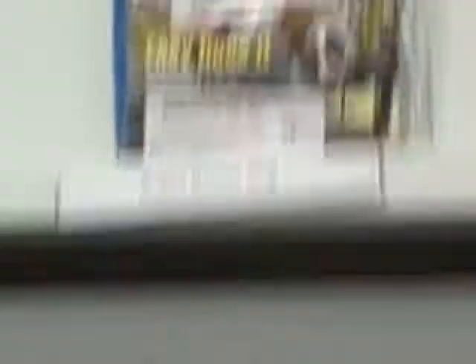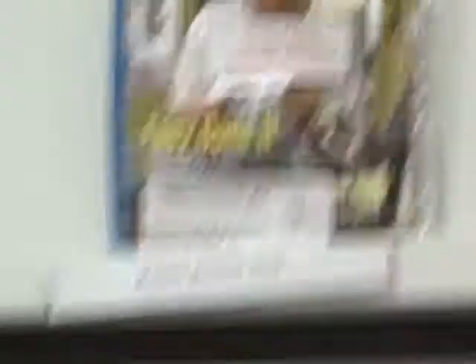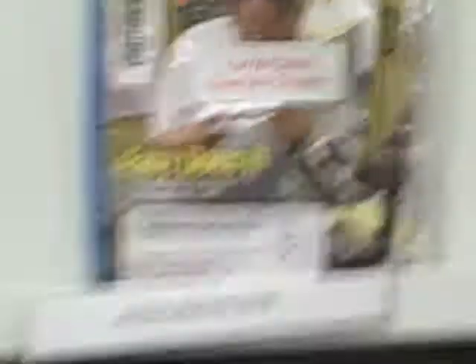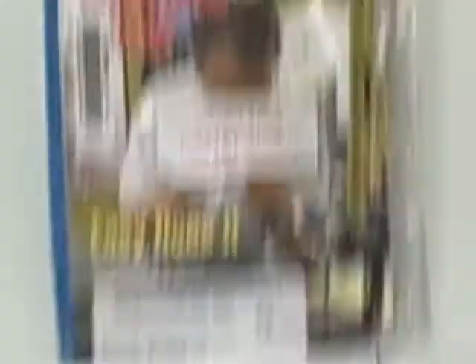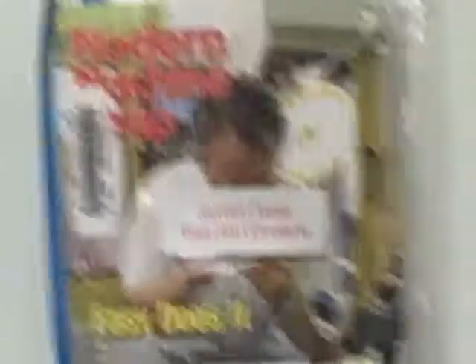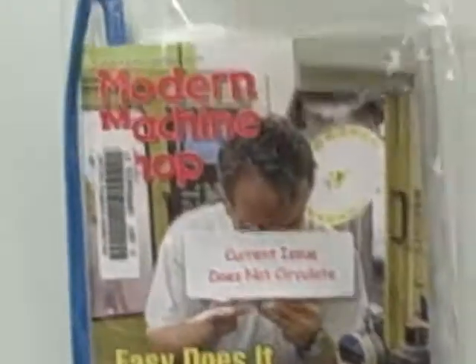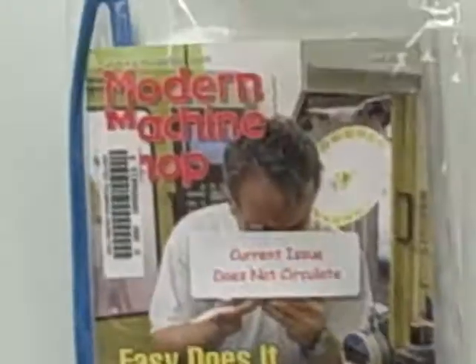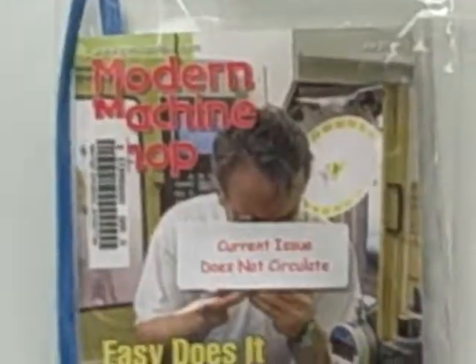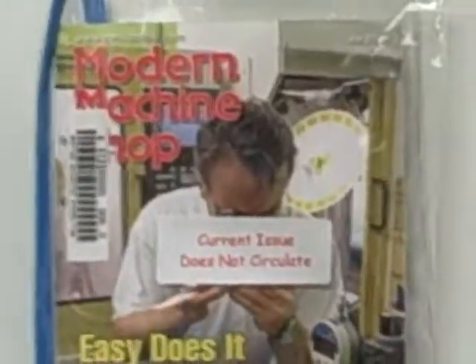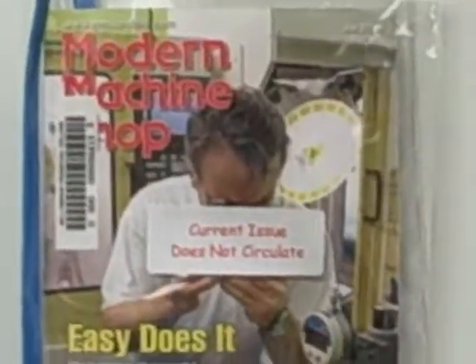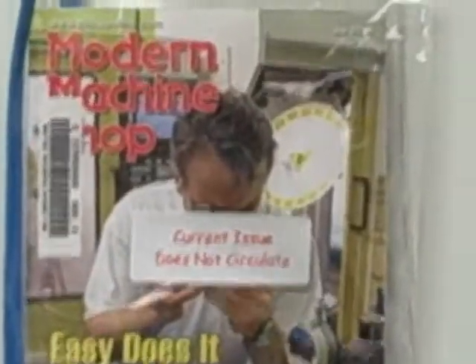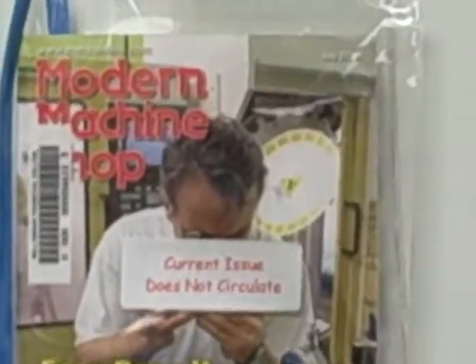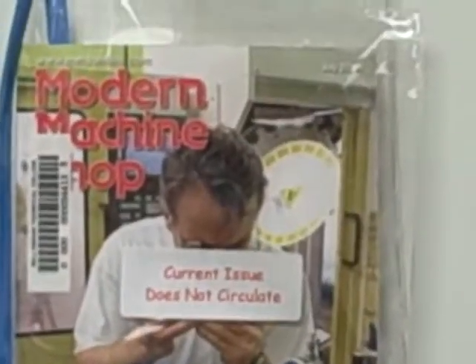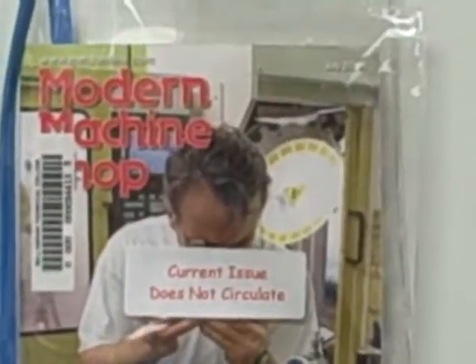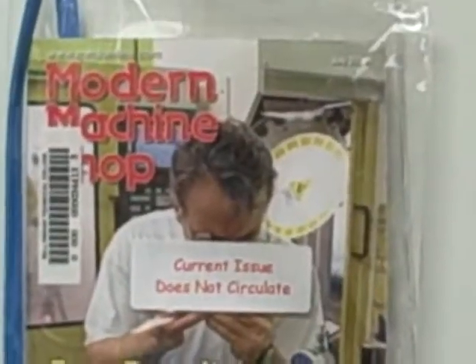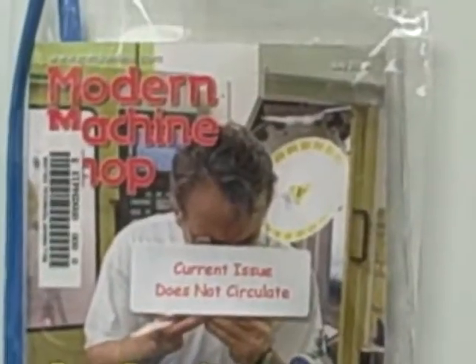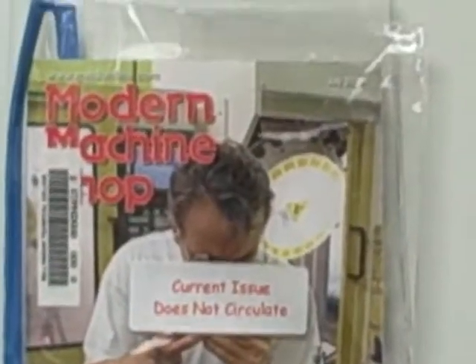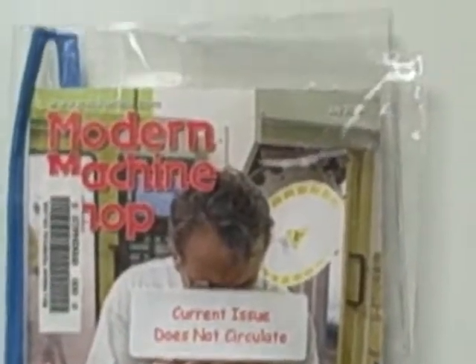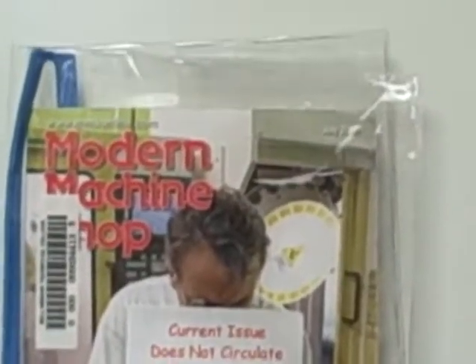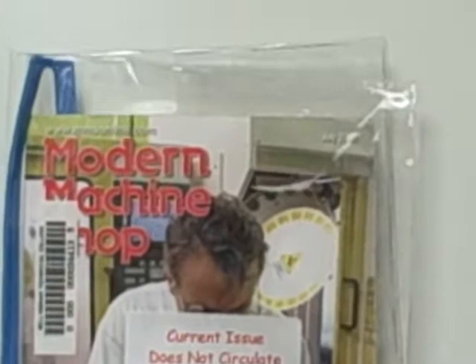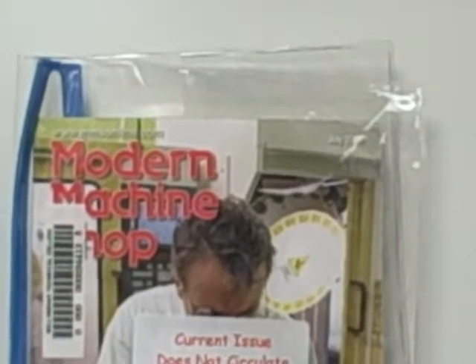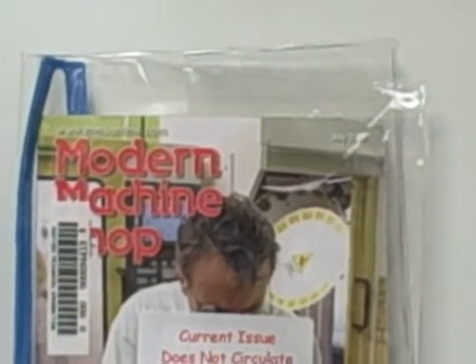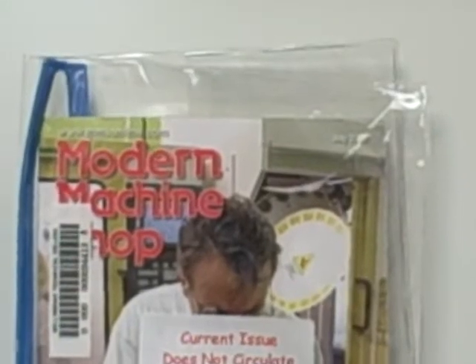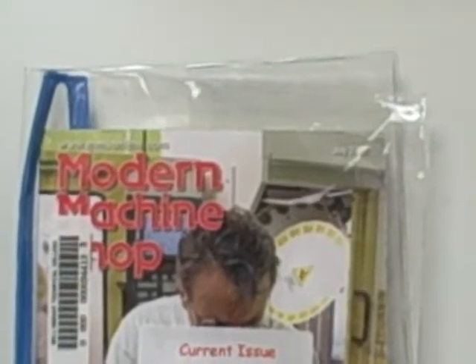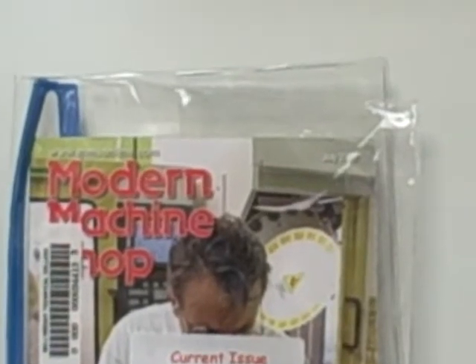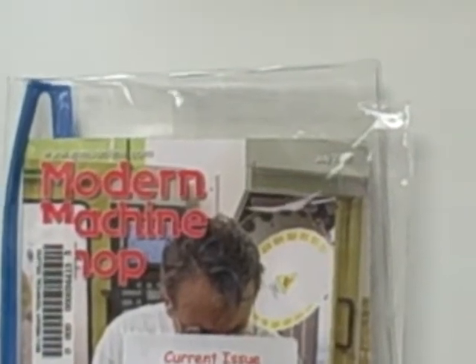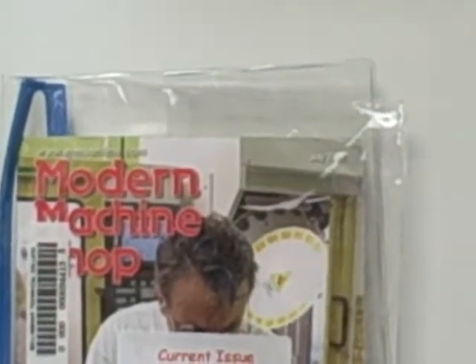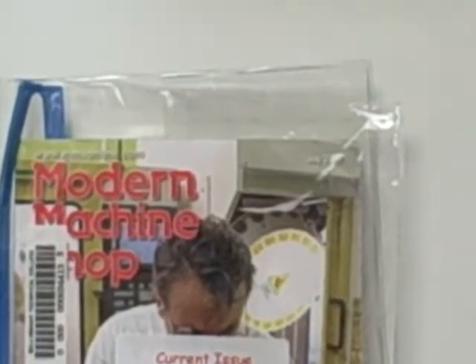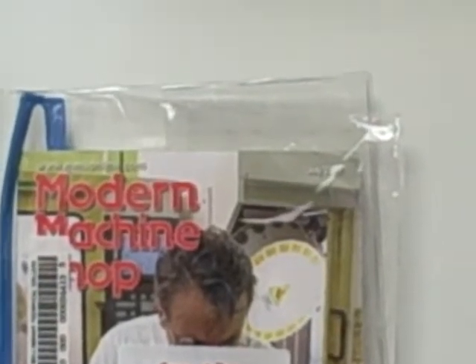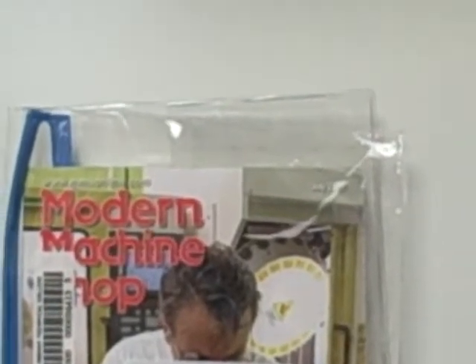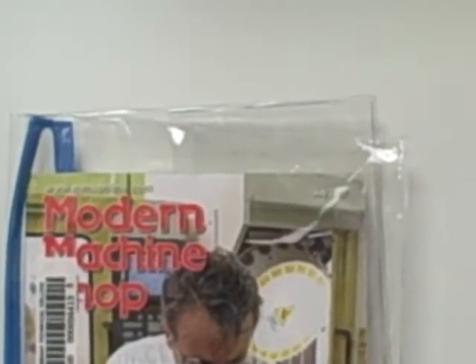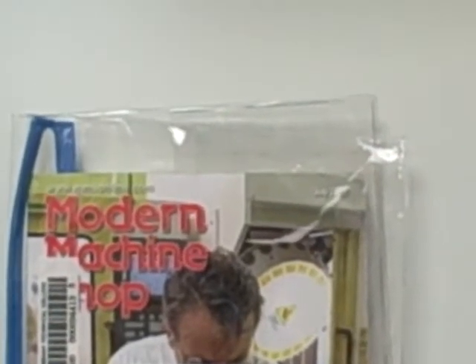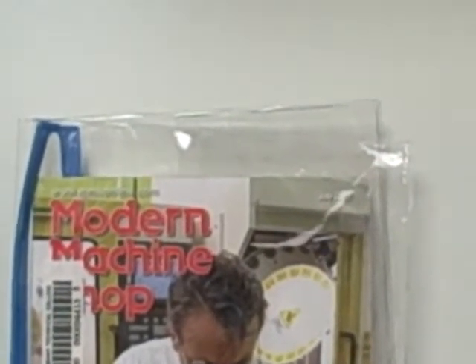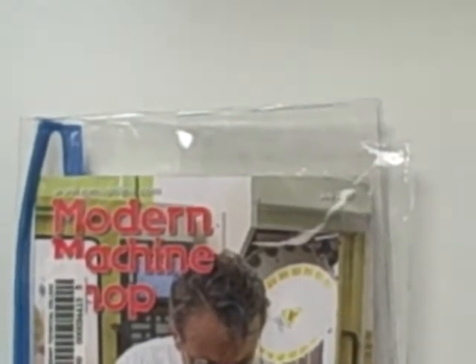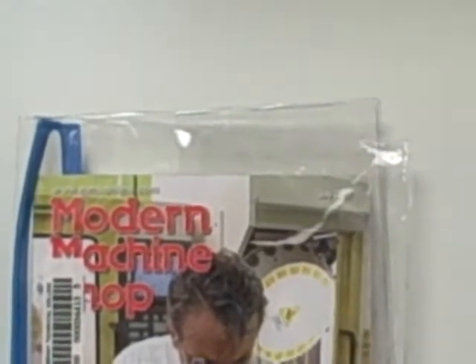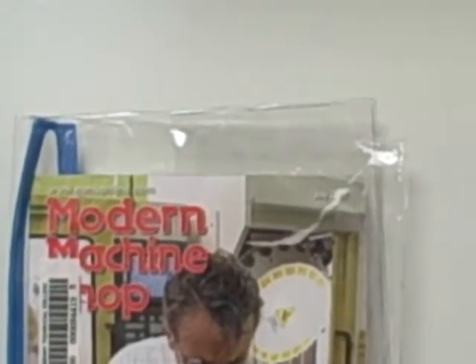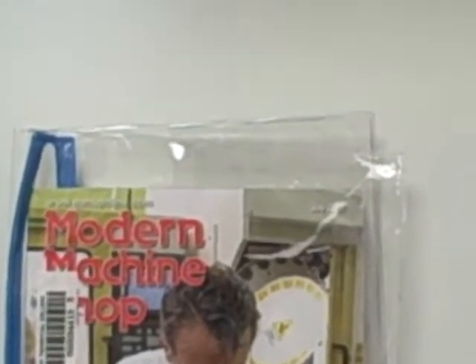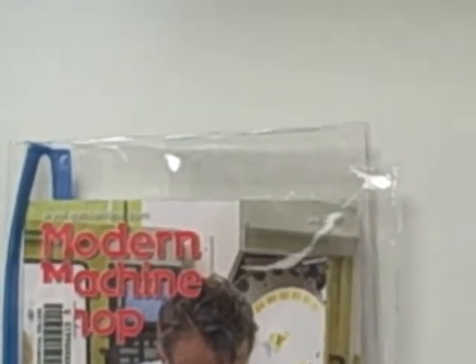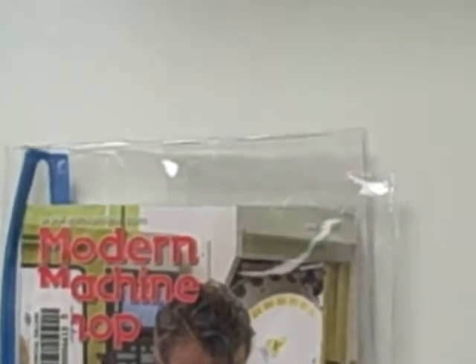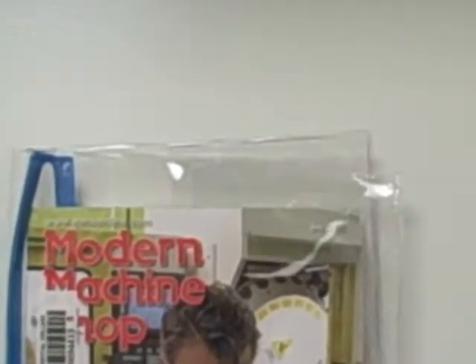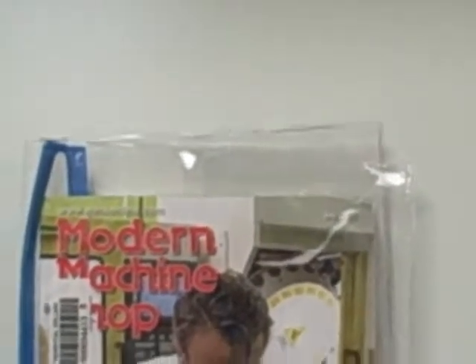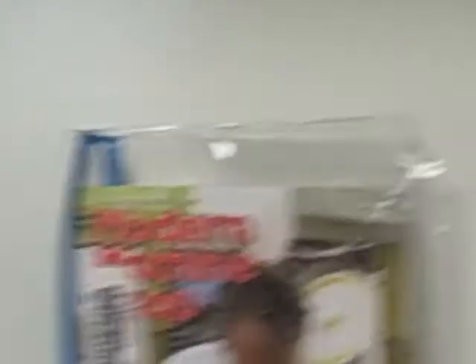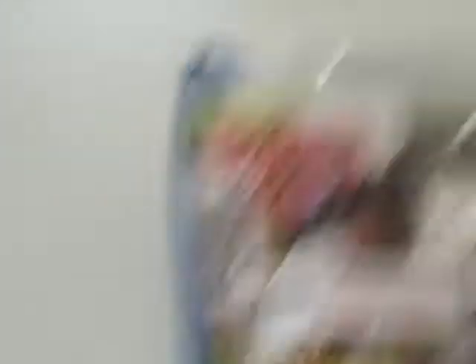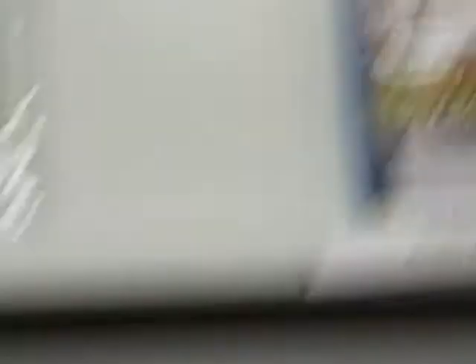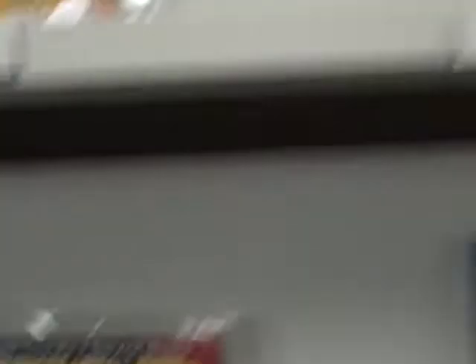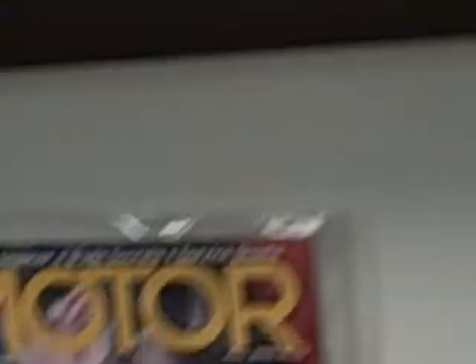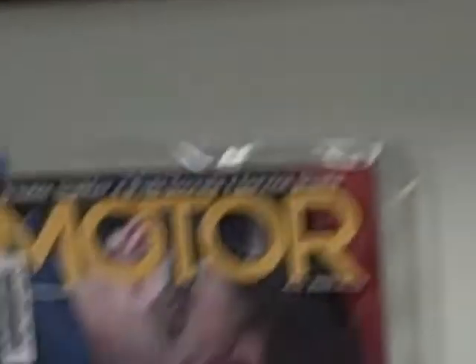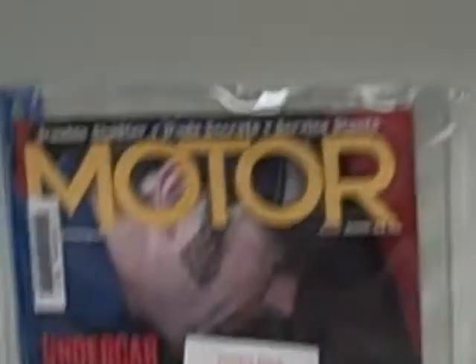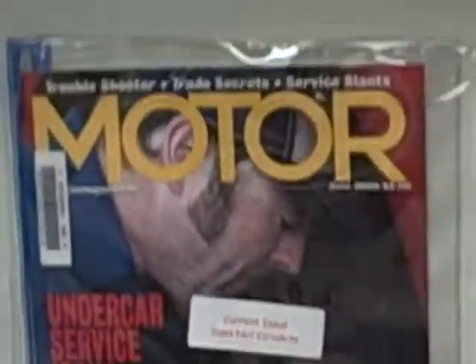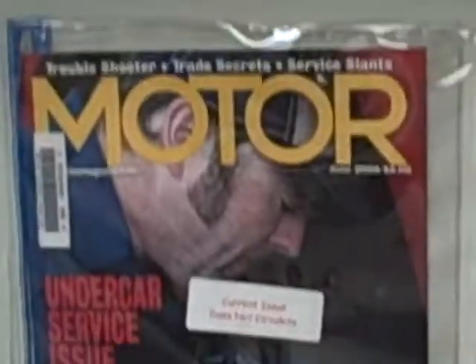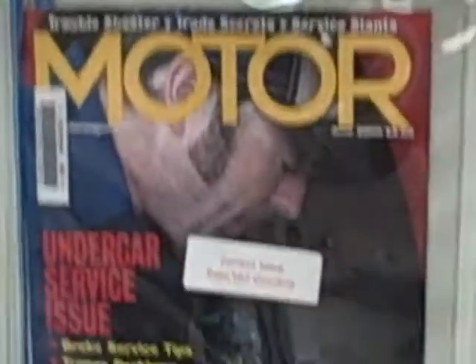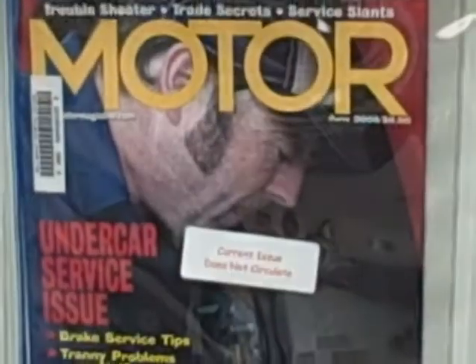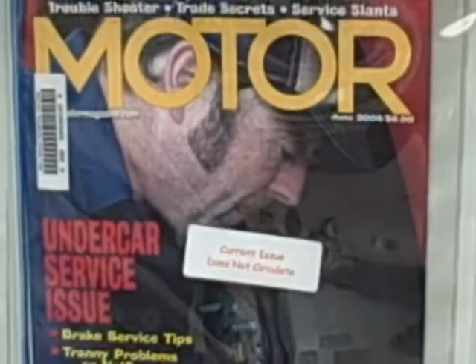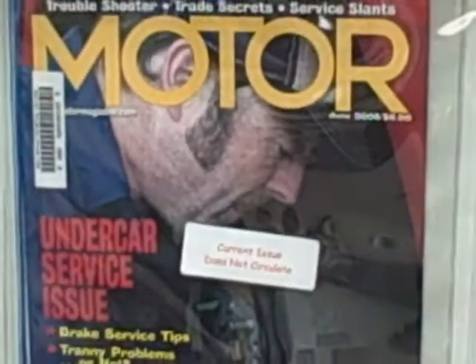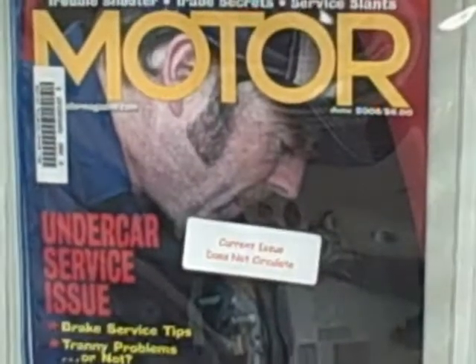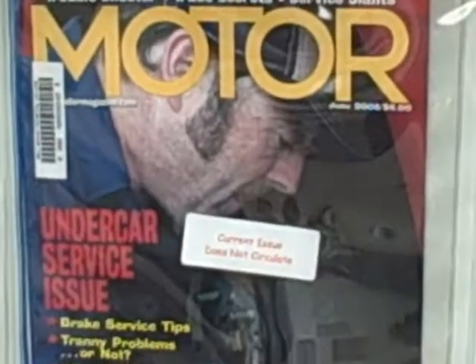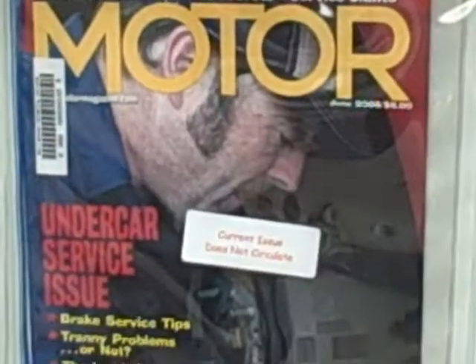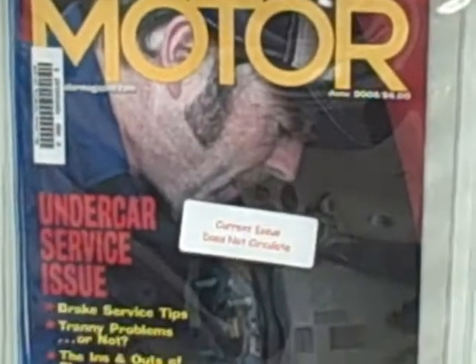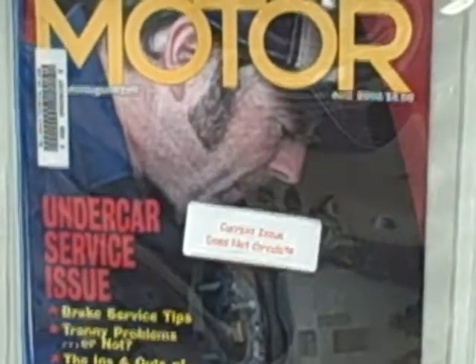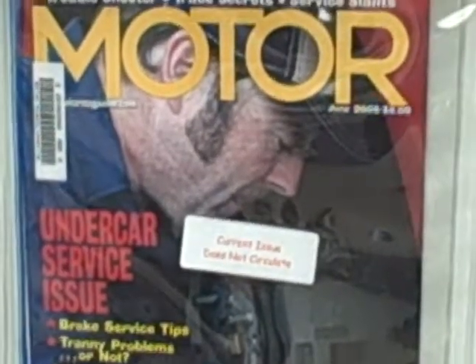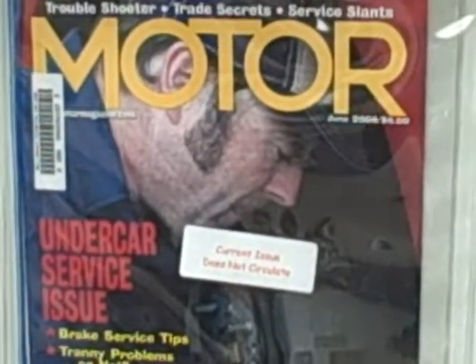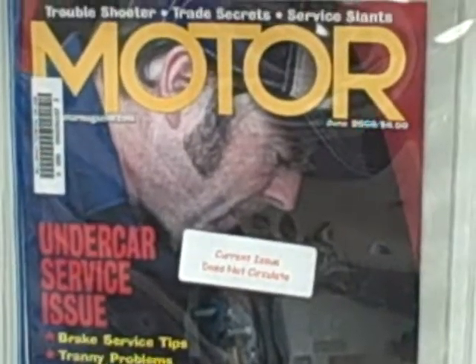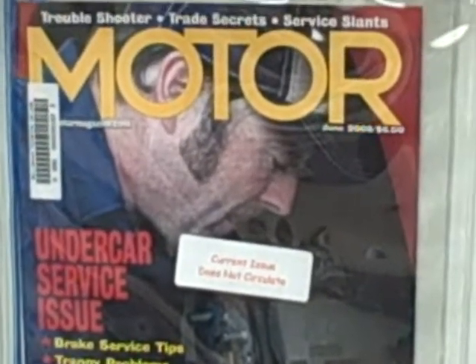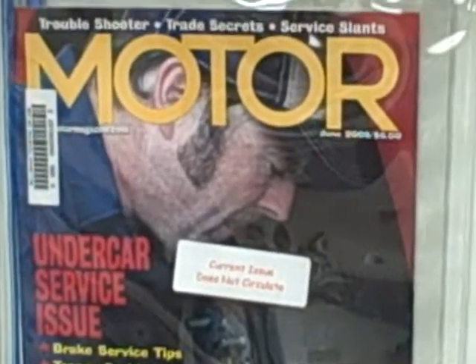There's Modern Machine Shop. Motor magazine — it's more automotive.